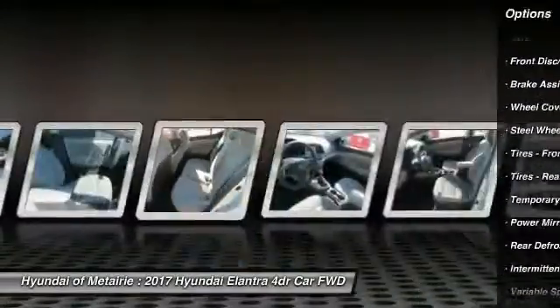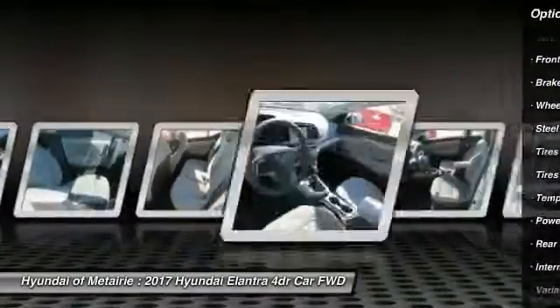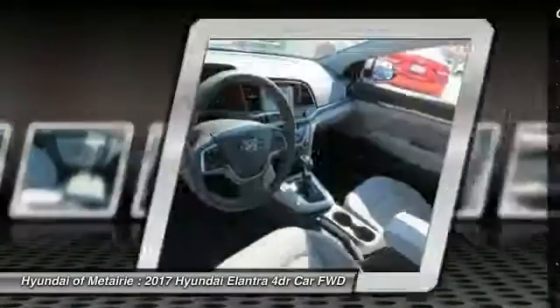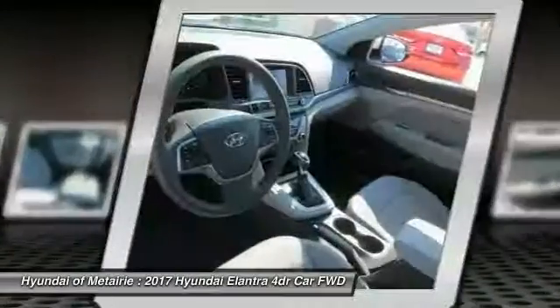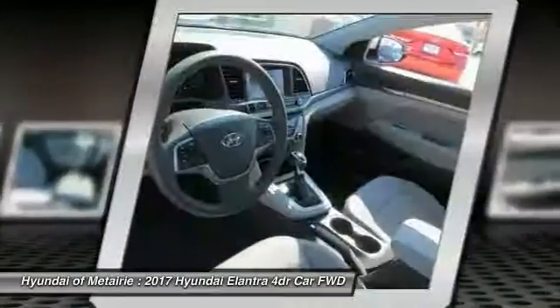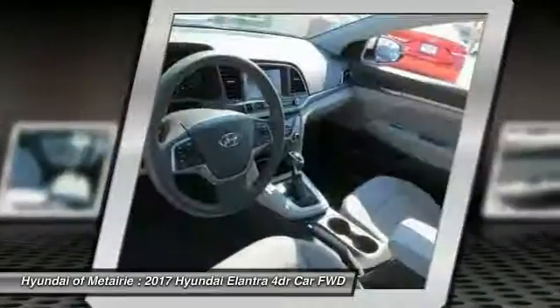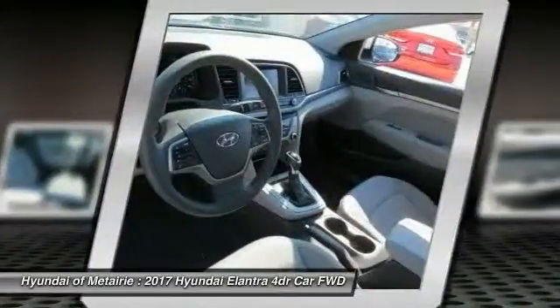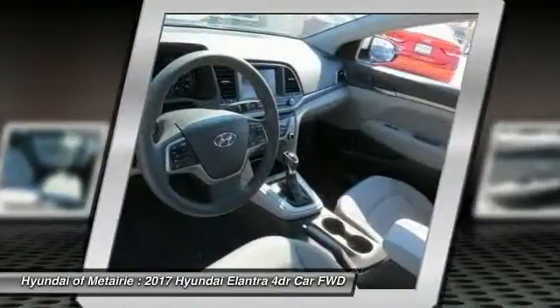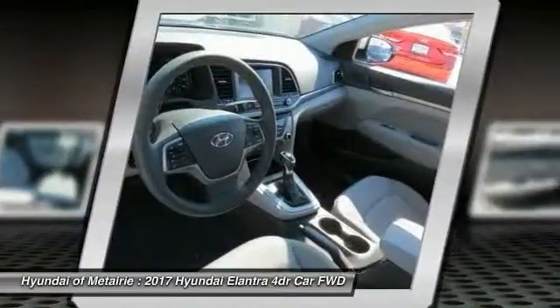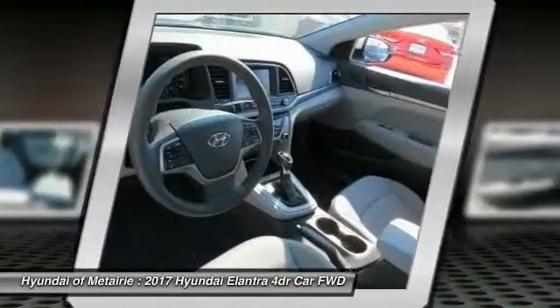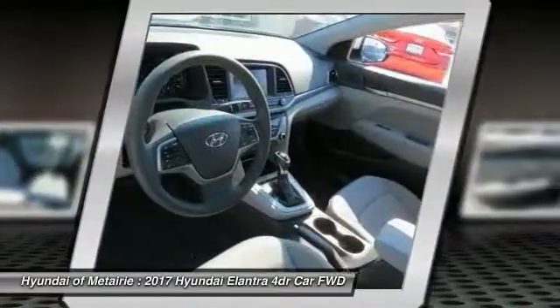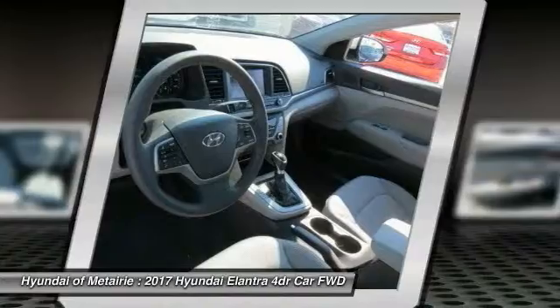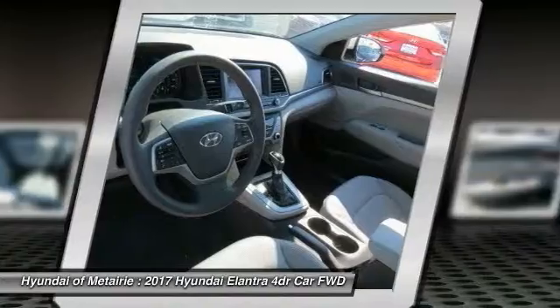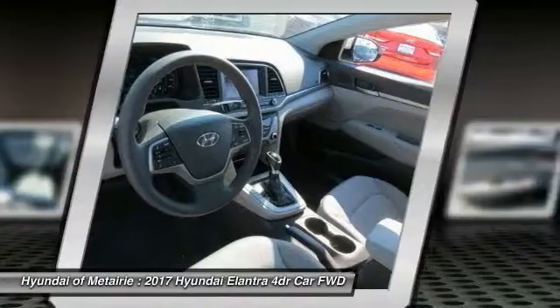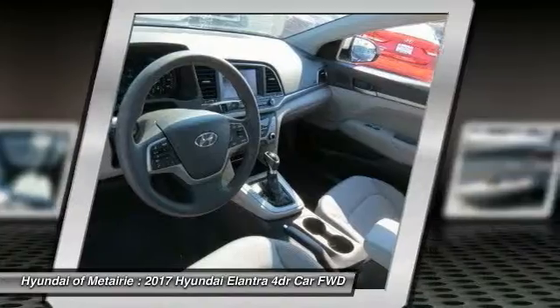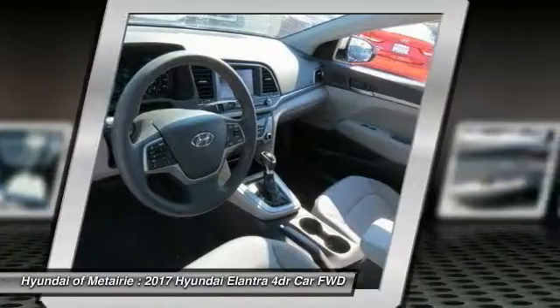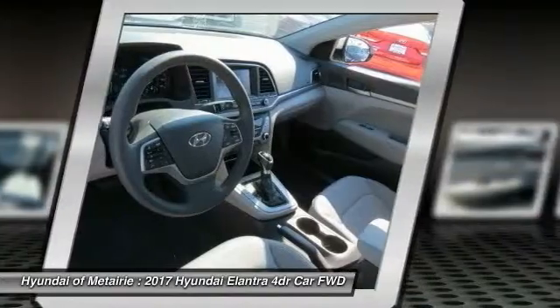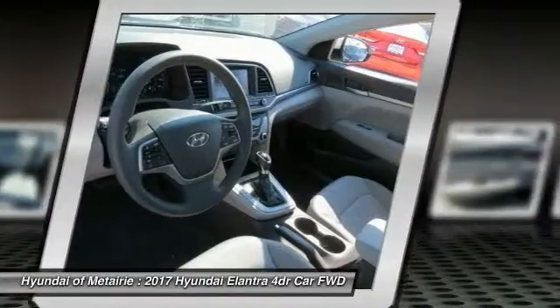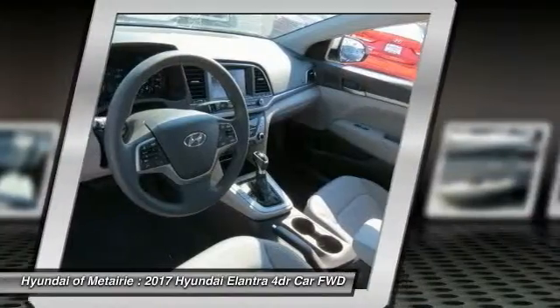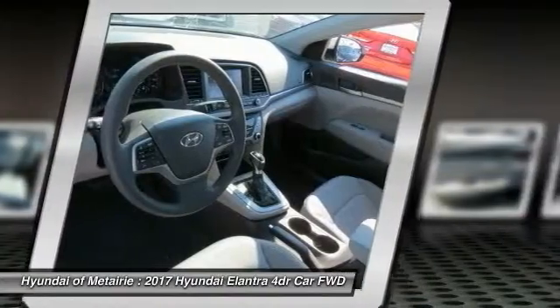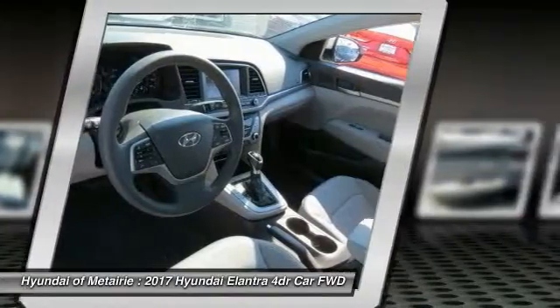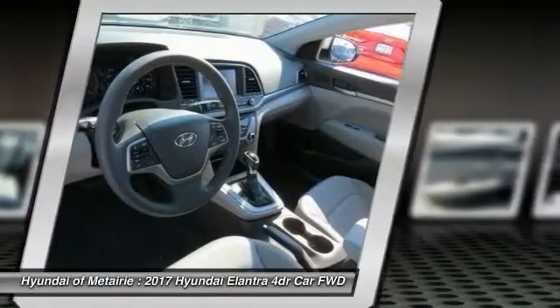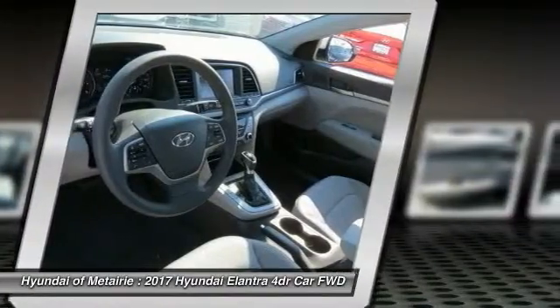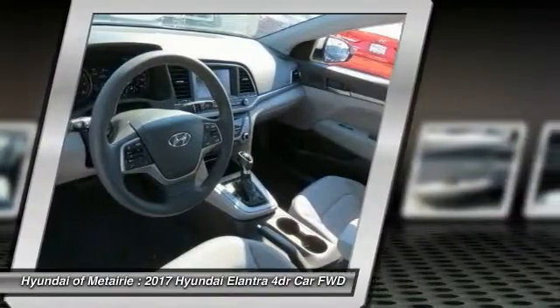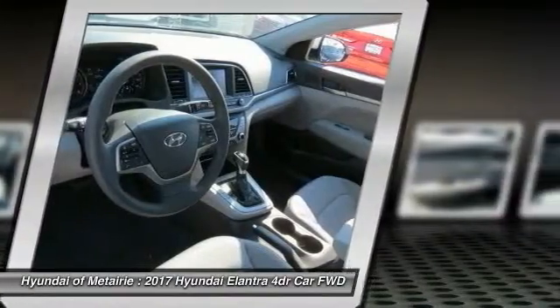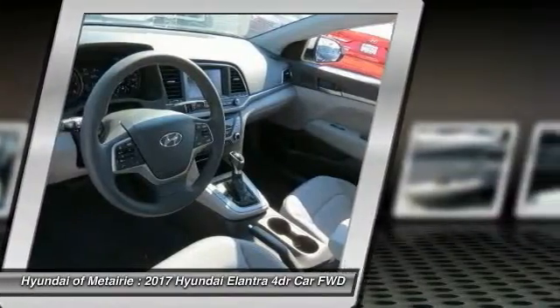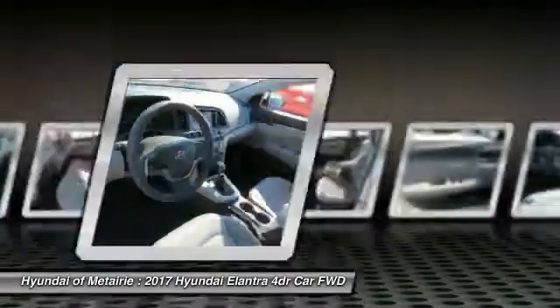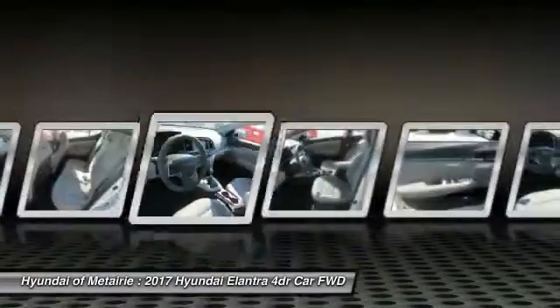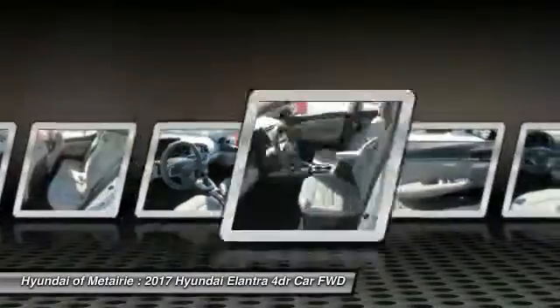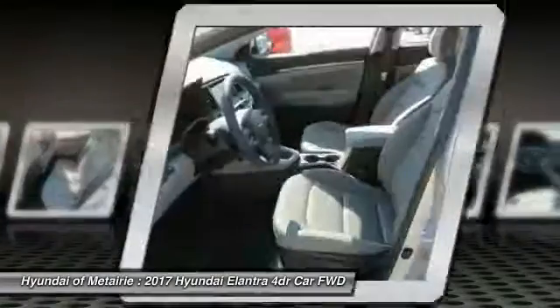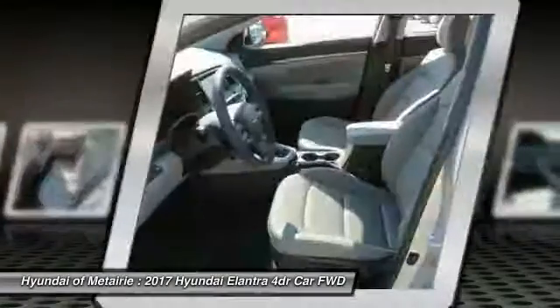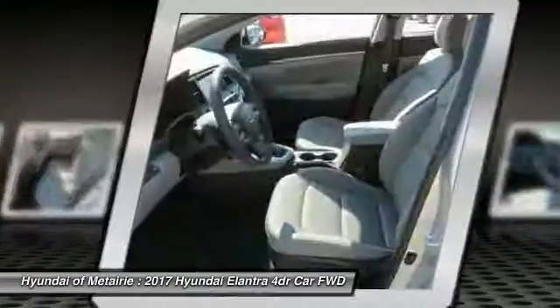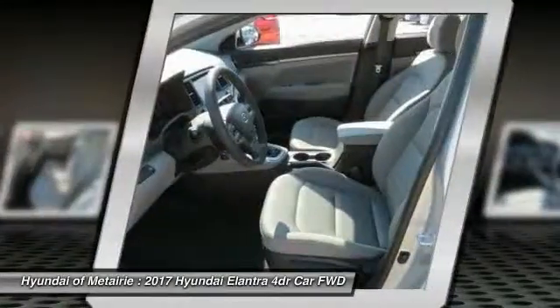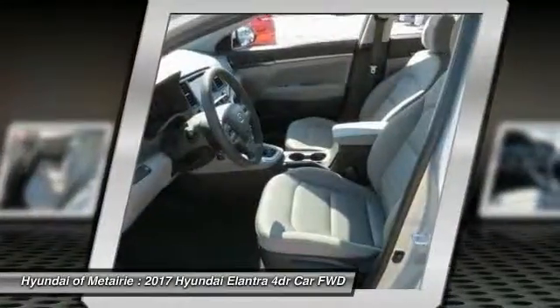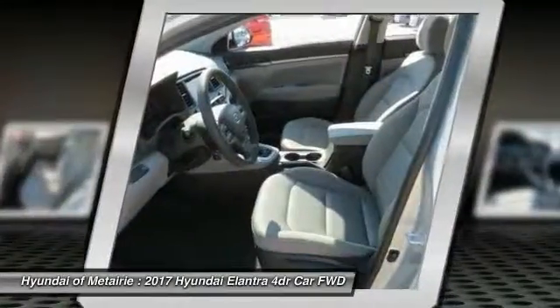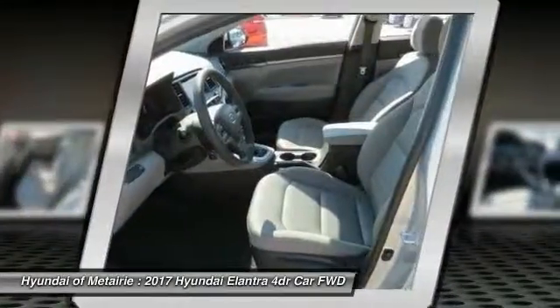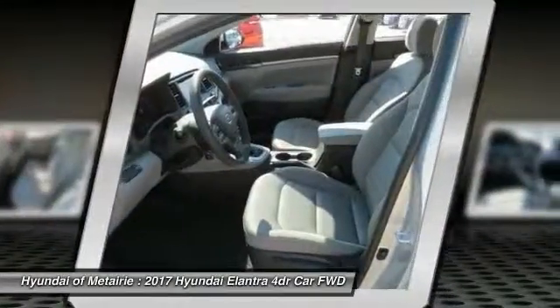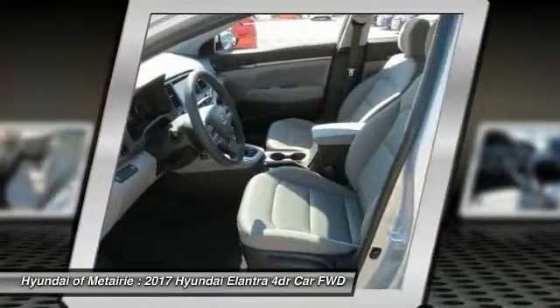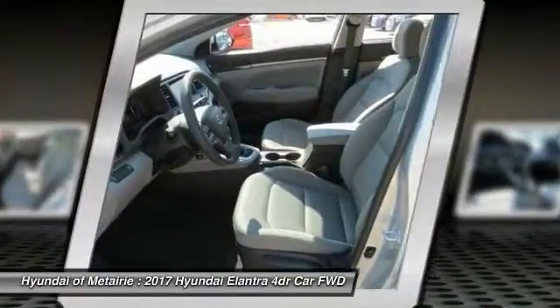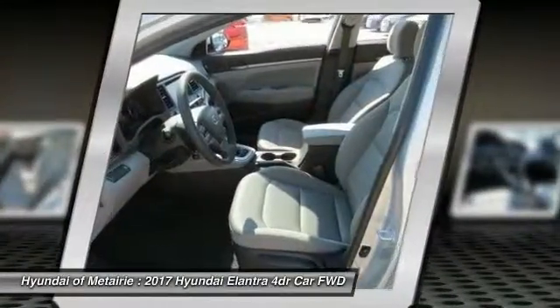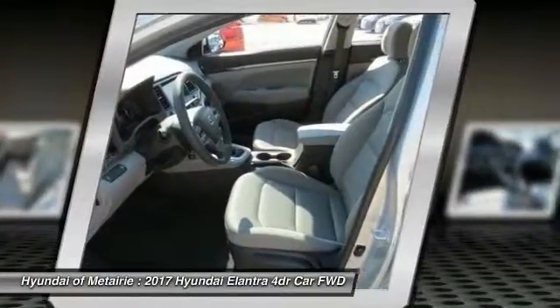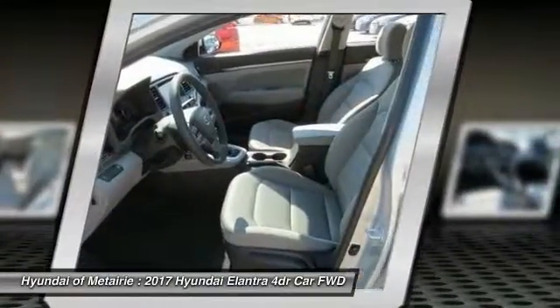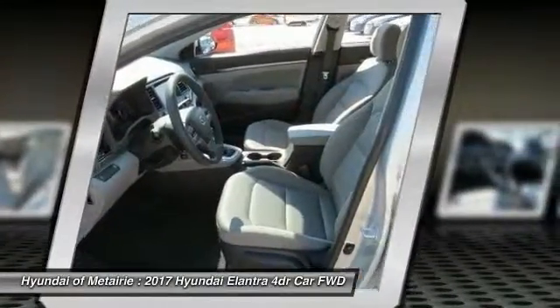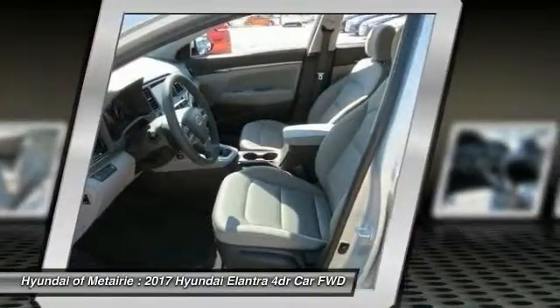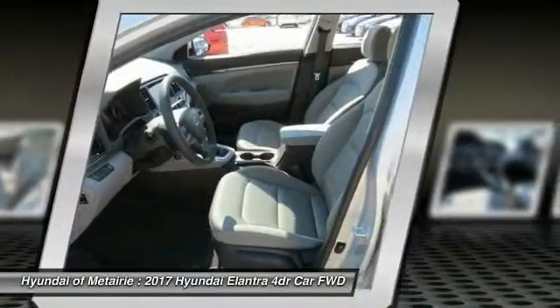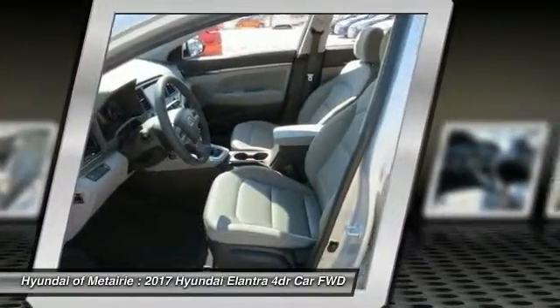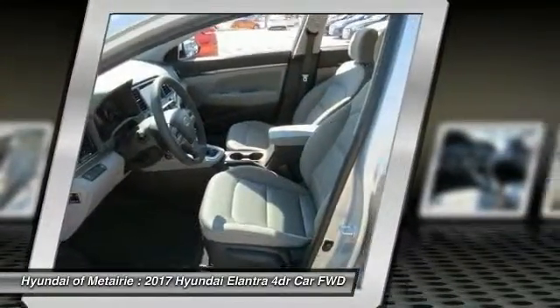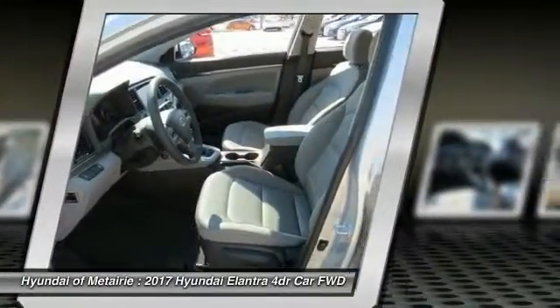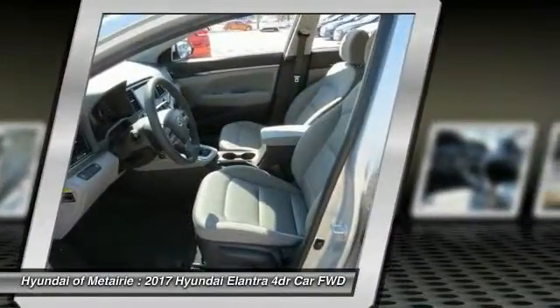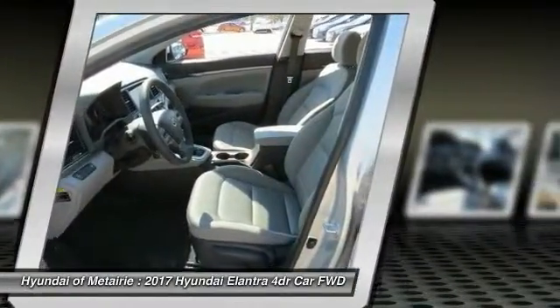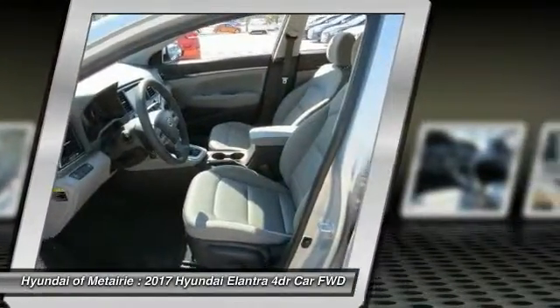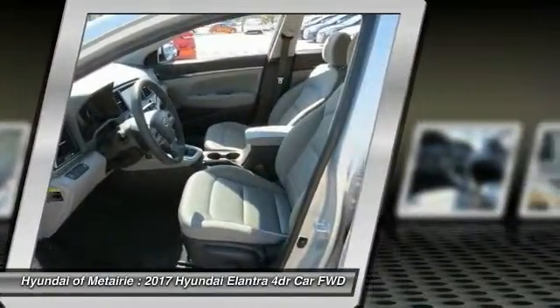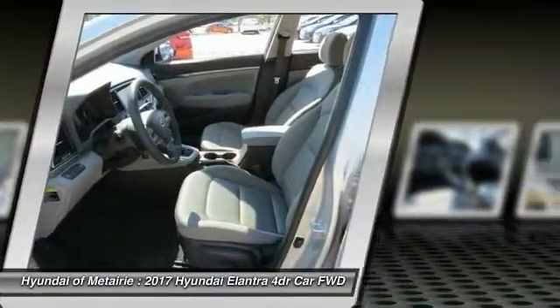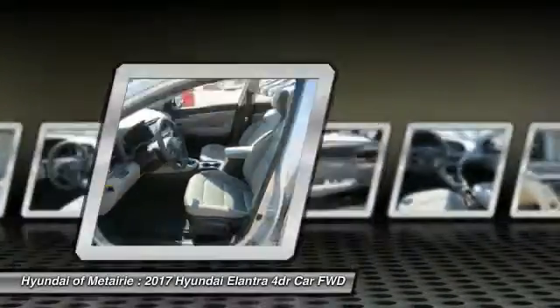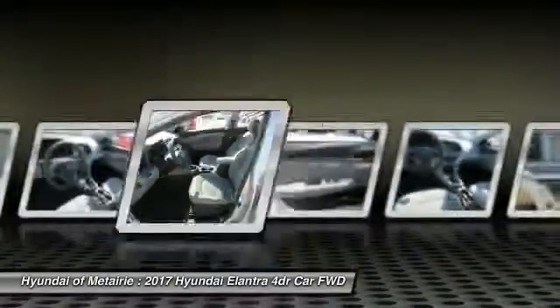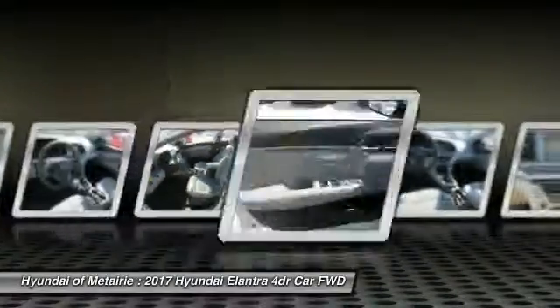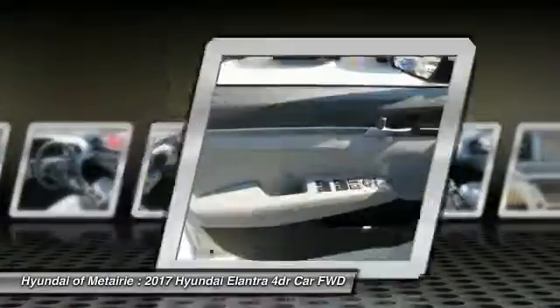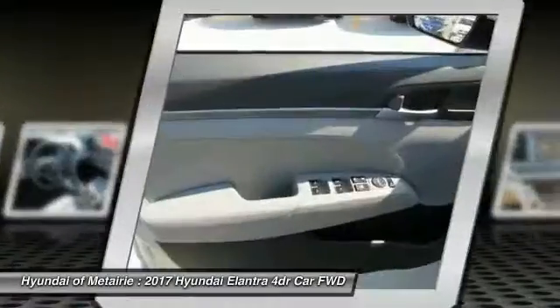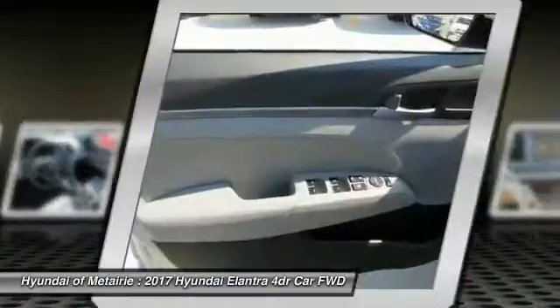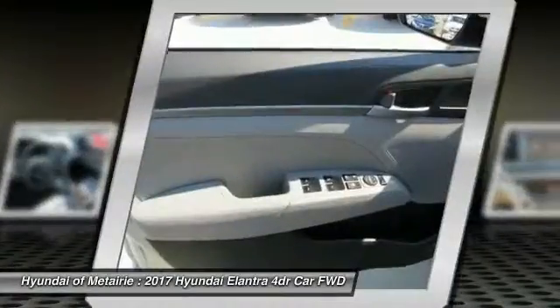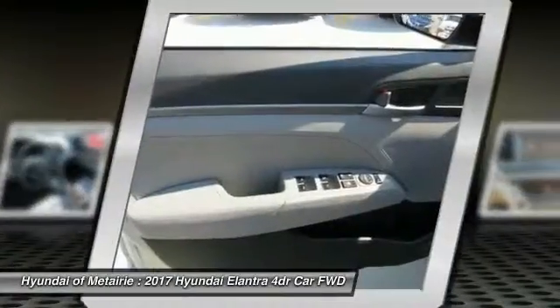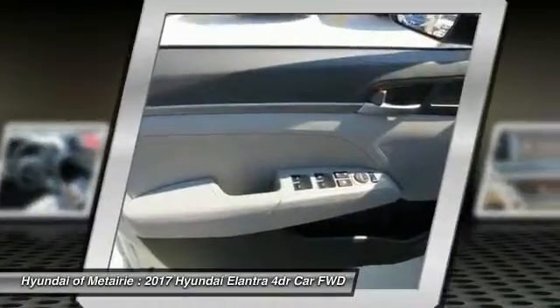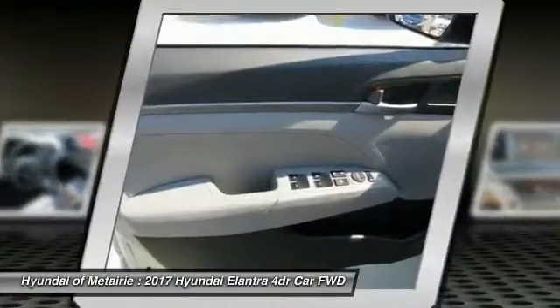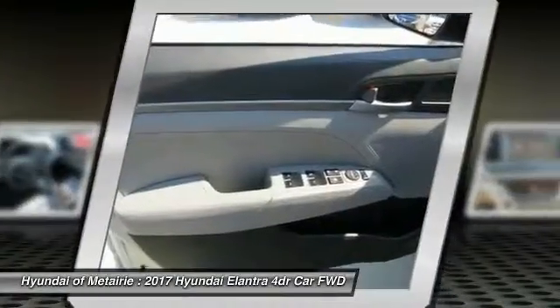Driver airbag, adjustable steering wheel, AM FM stereo radio, rear defrost, FWD.